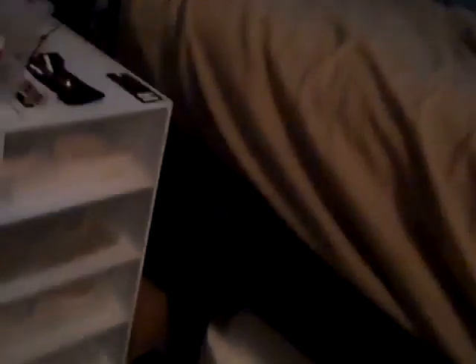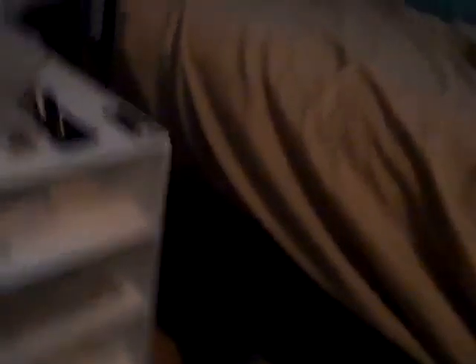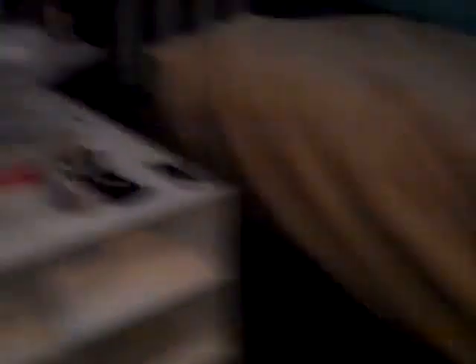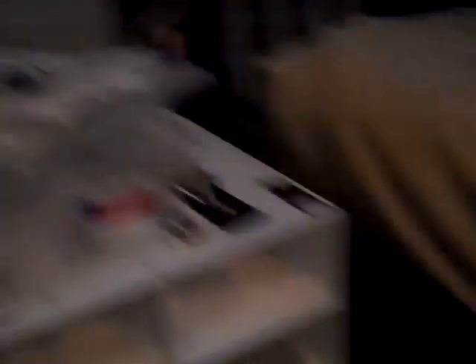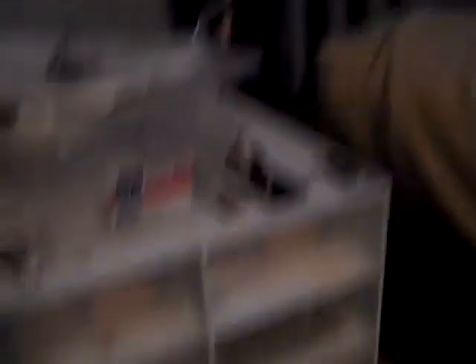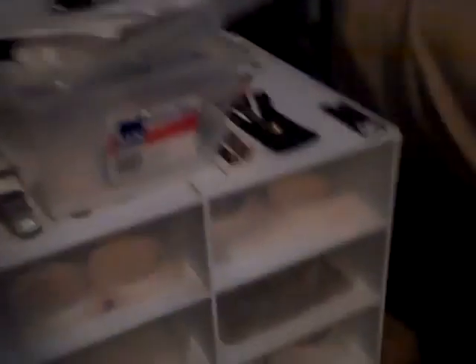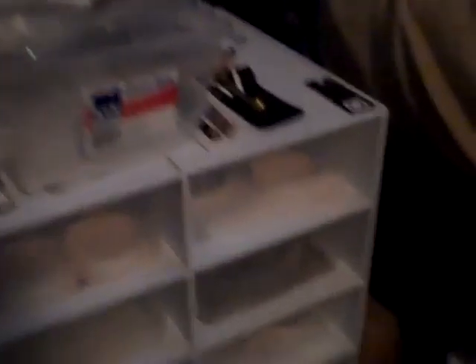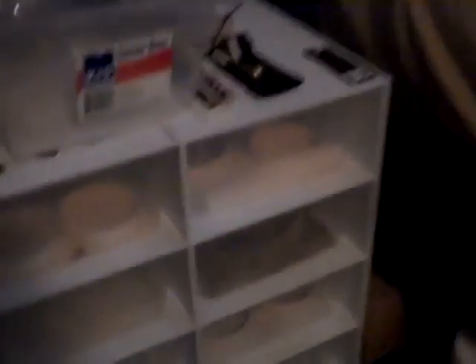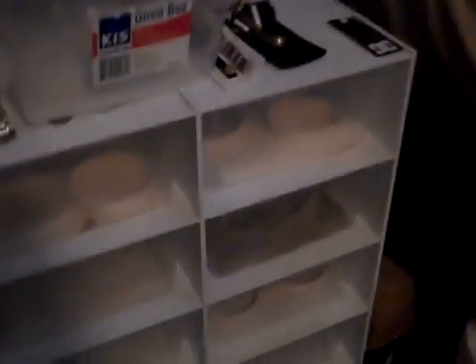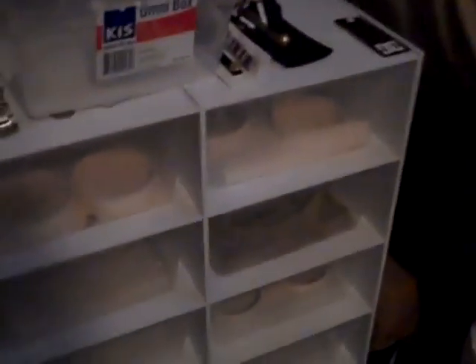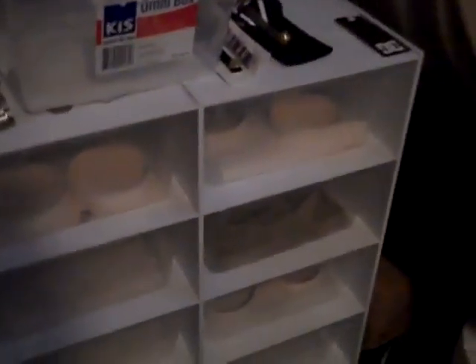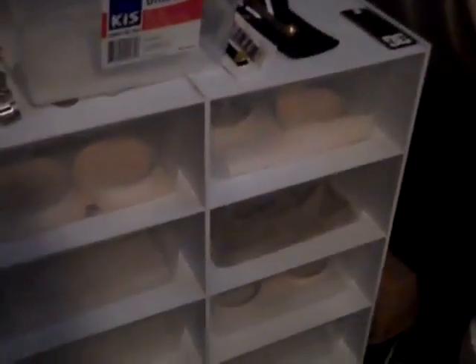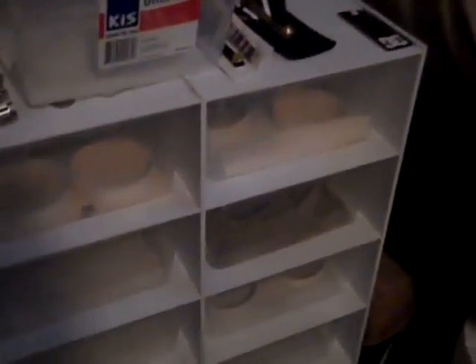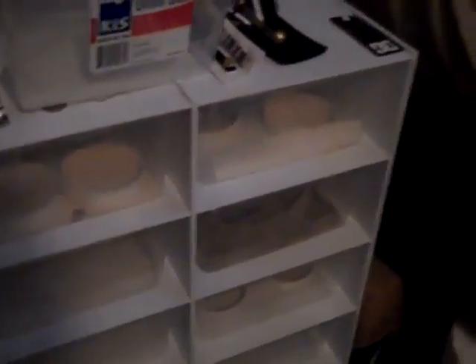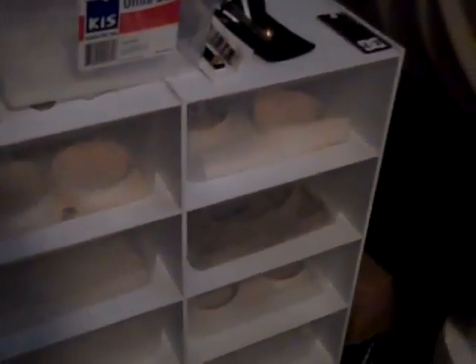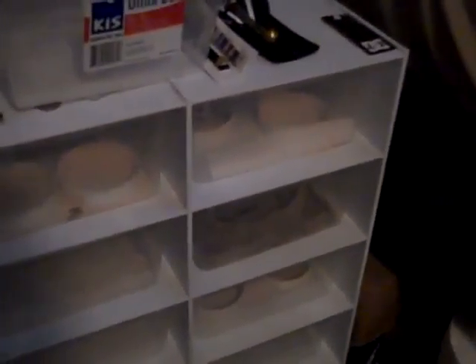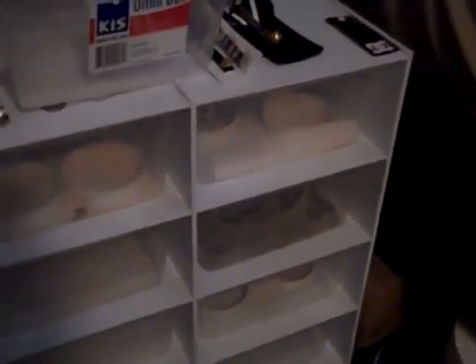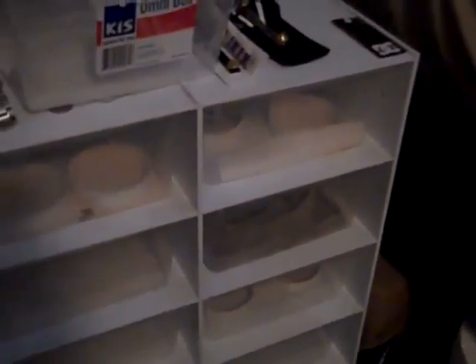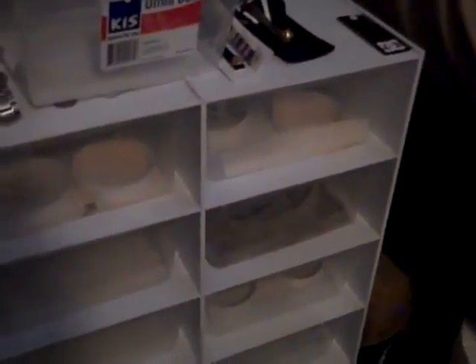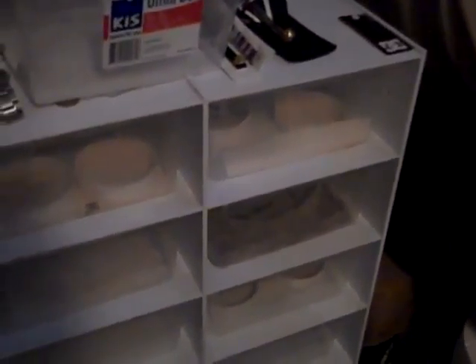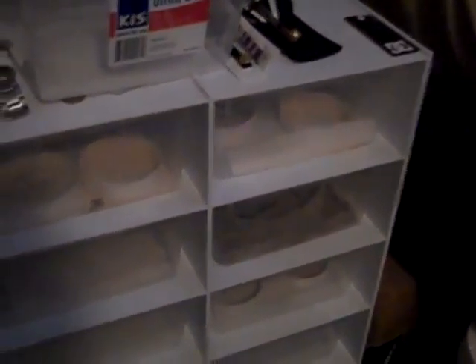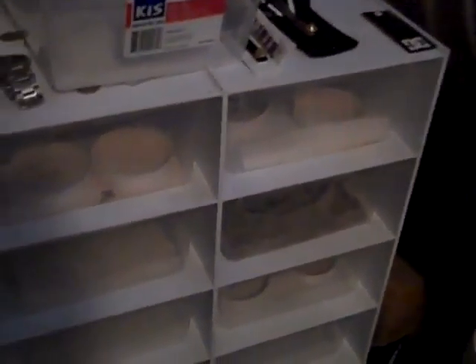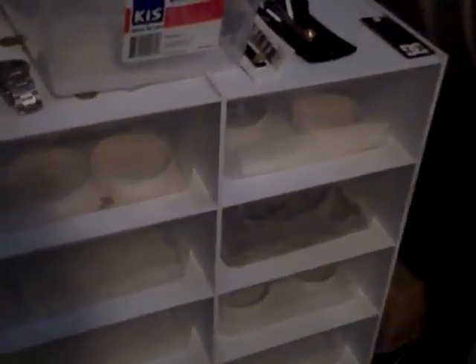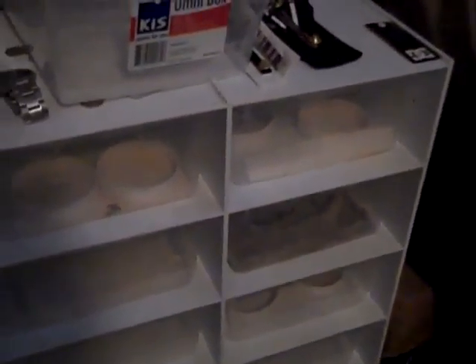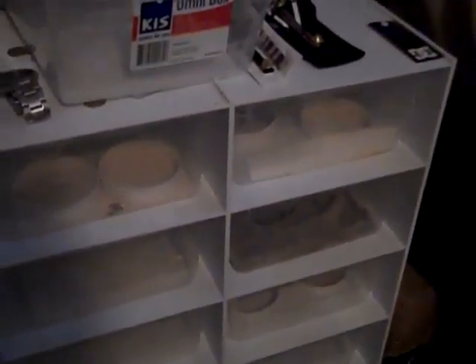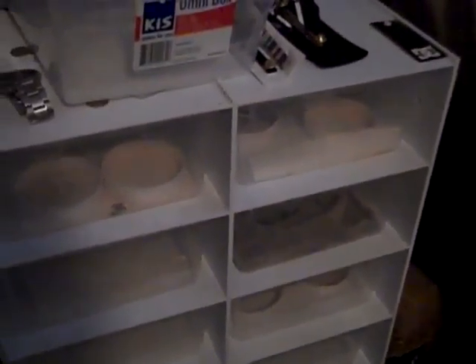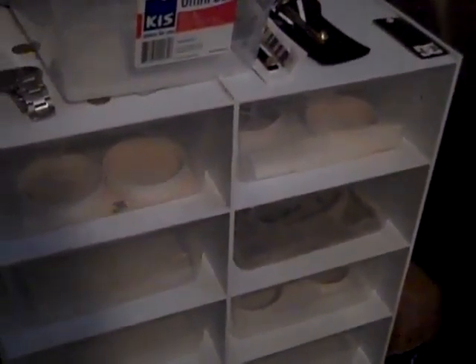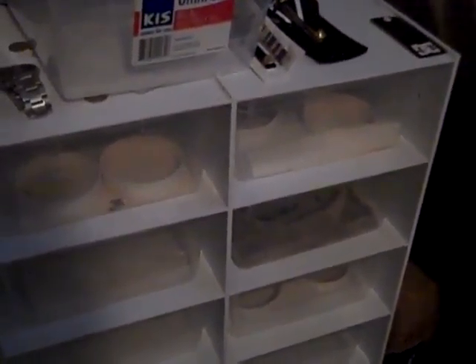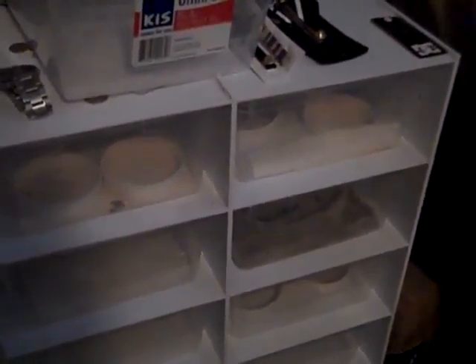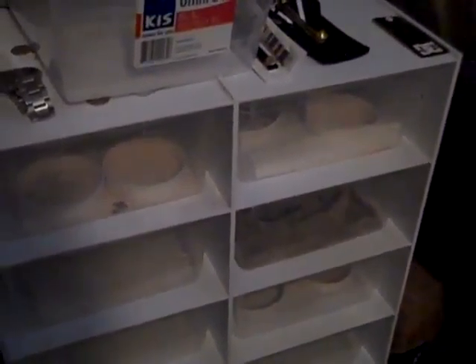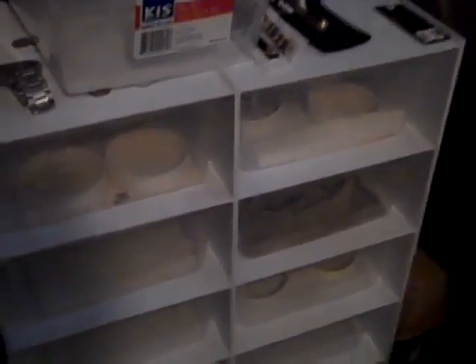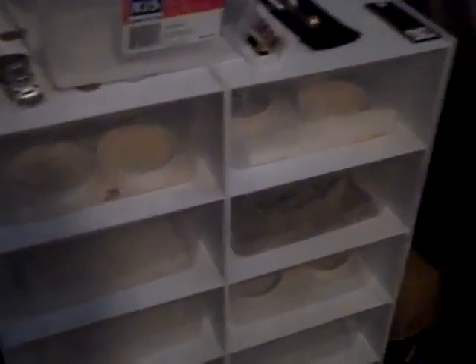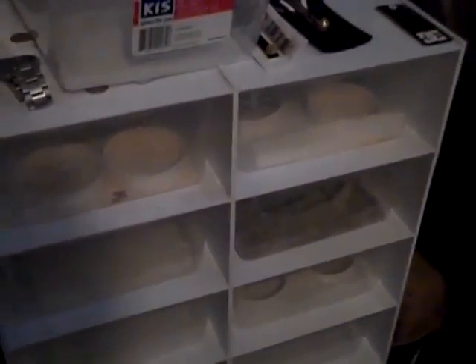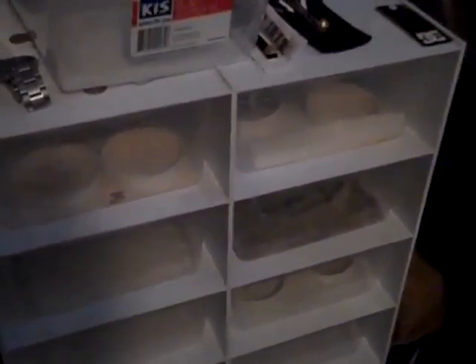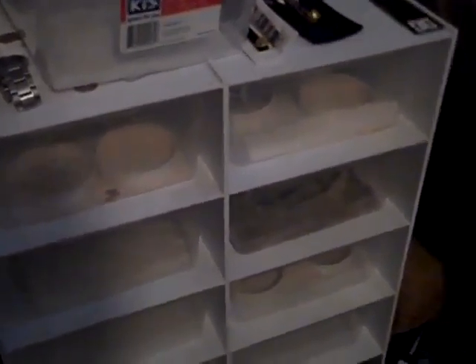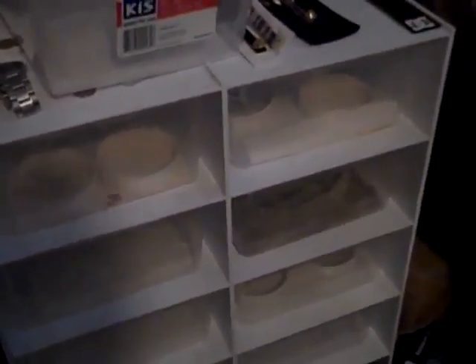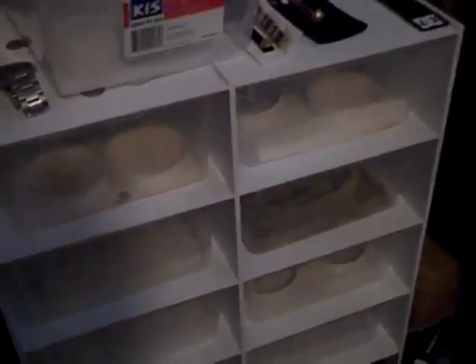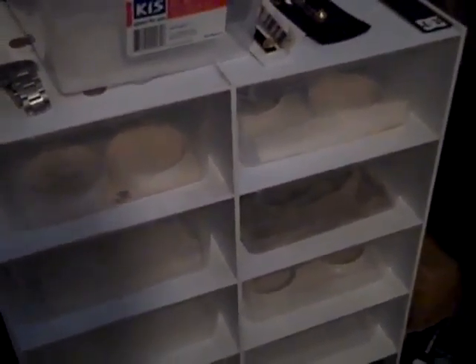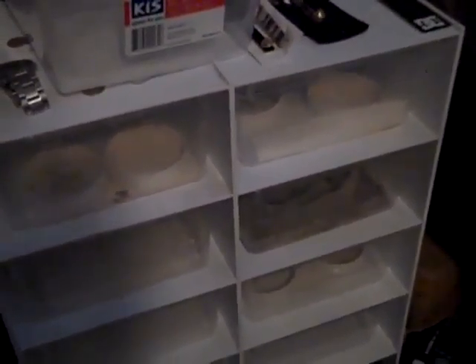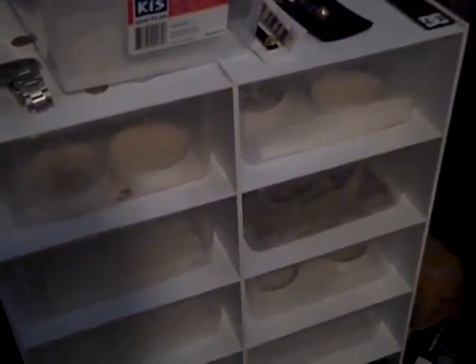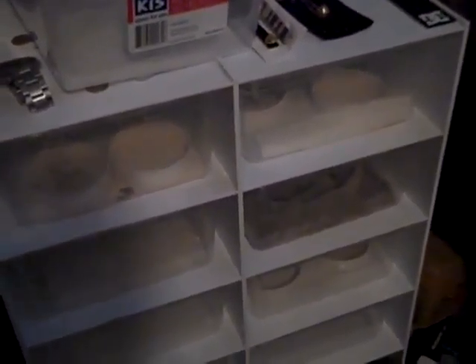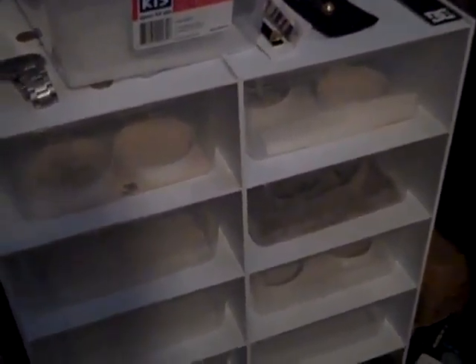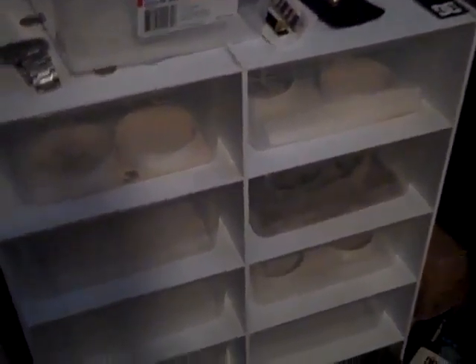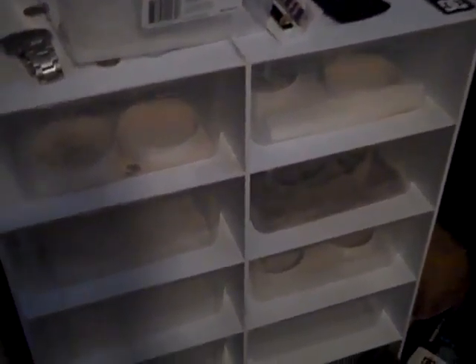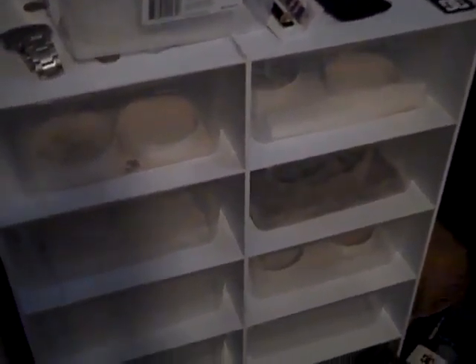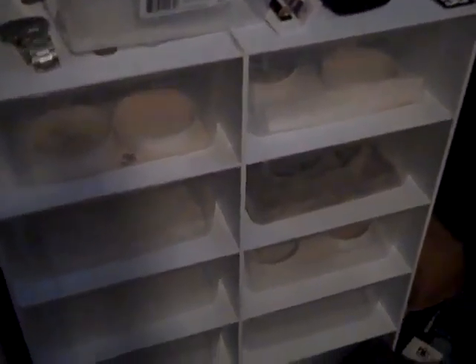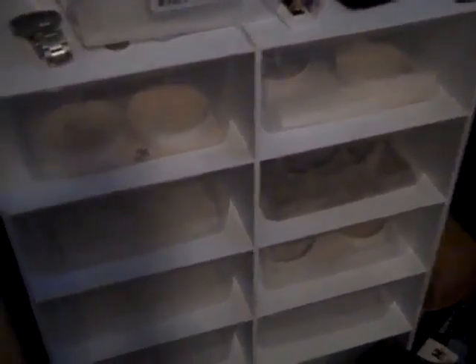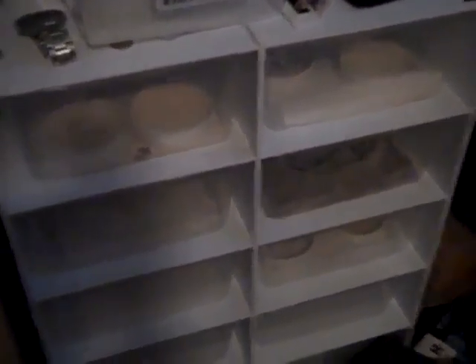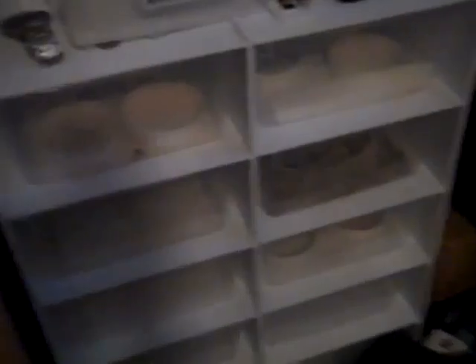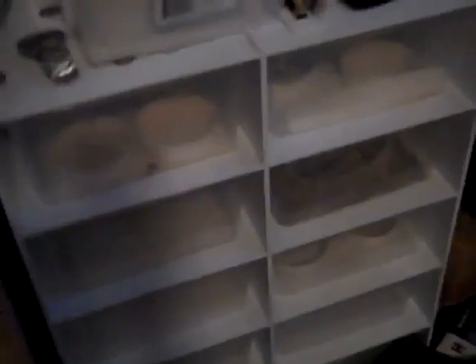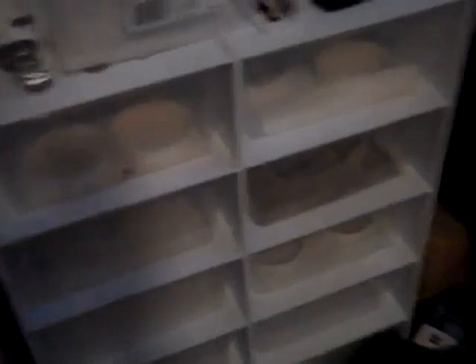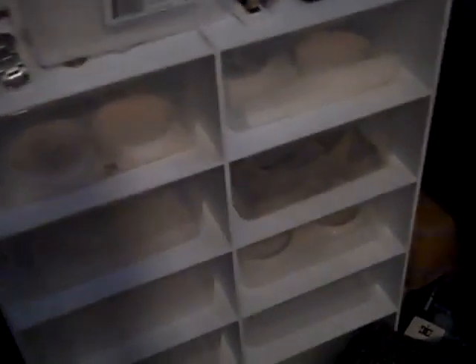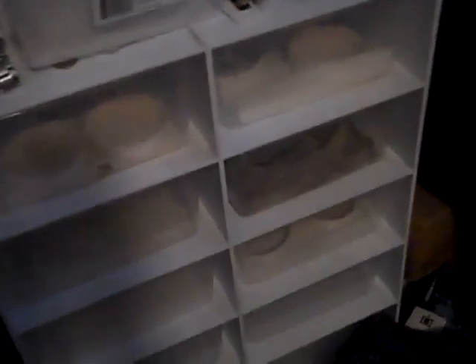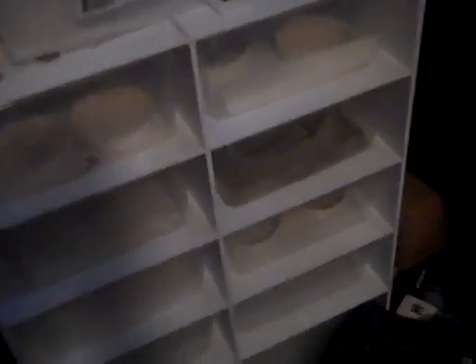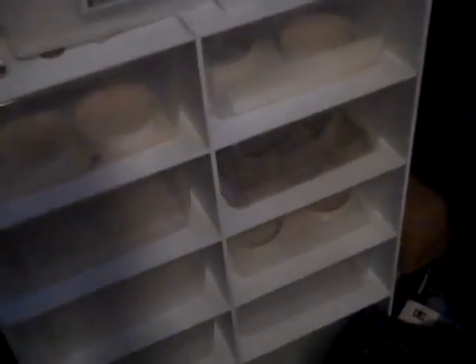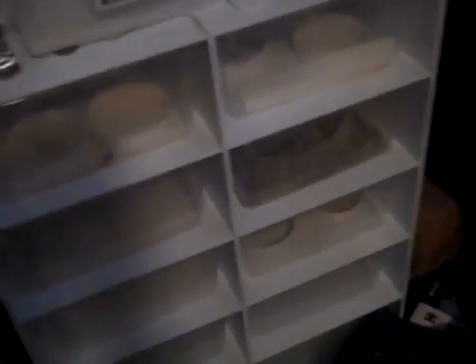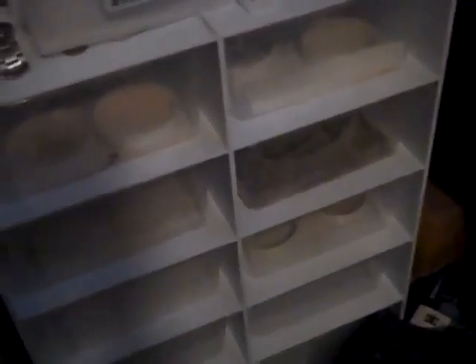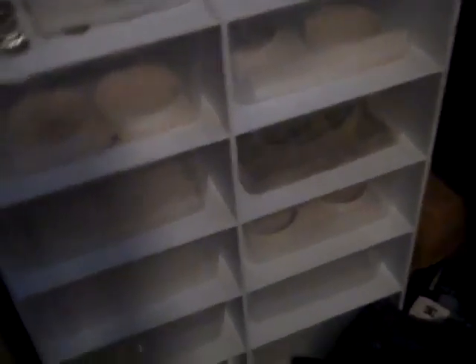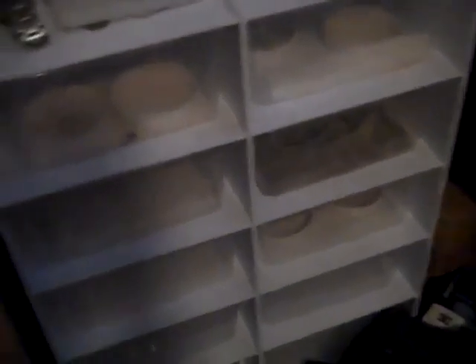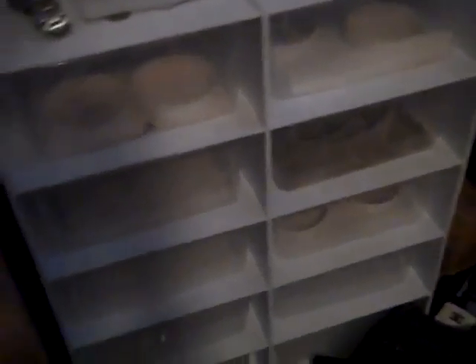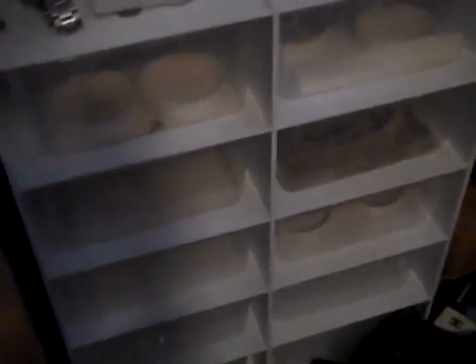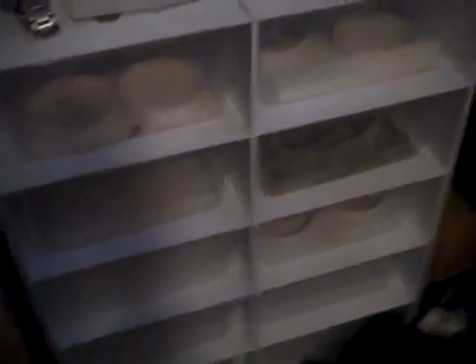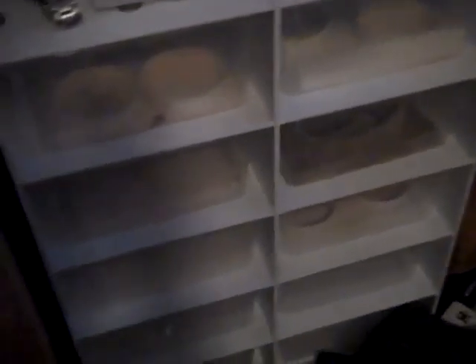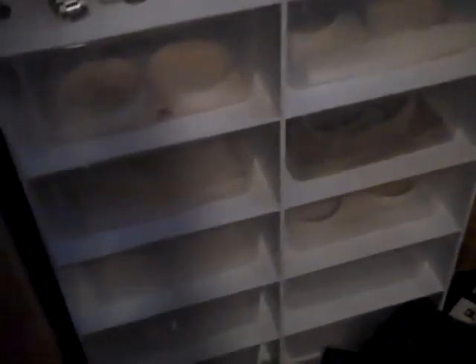I want to do an update on my geckos, just to let you guys know what's going on.